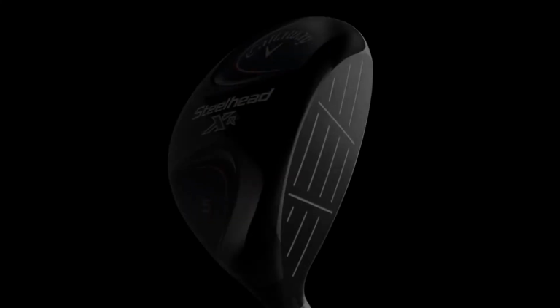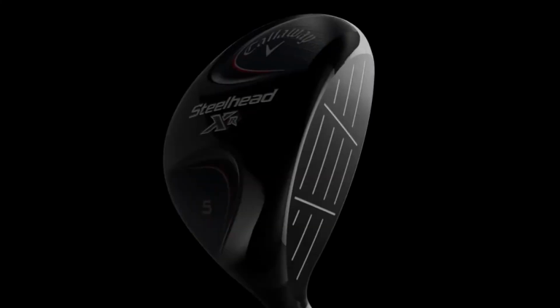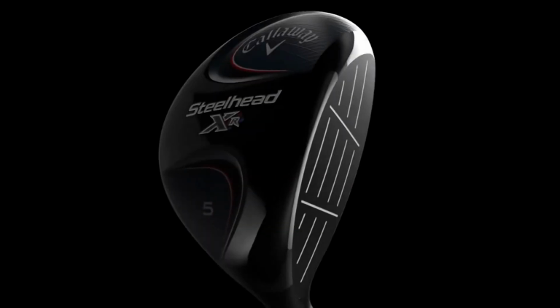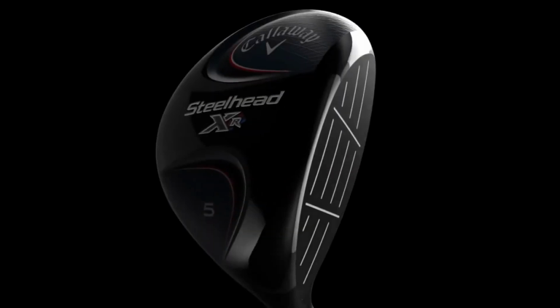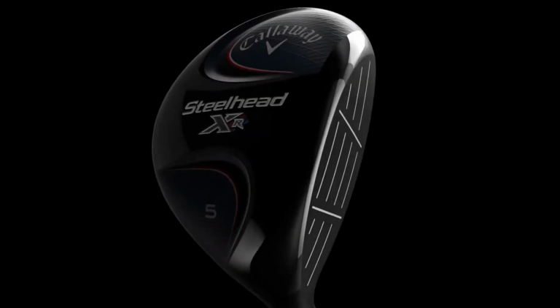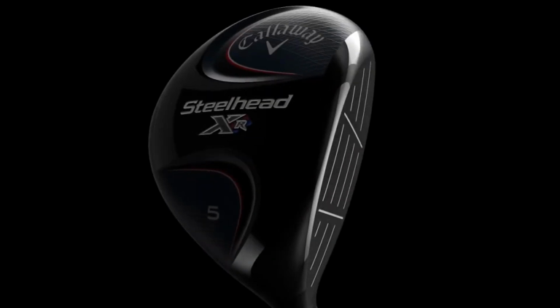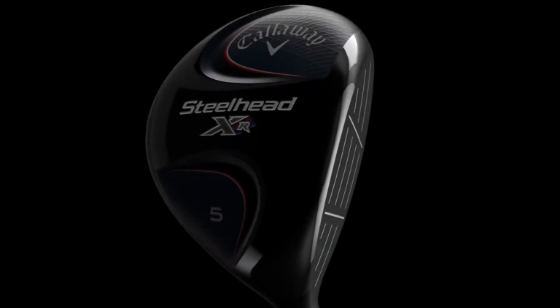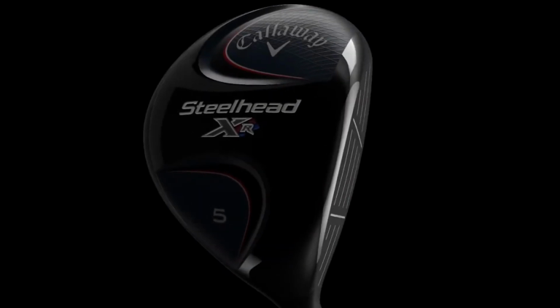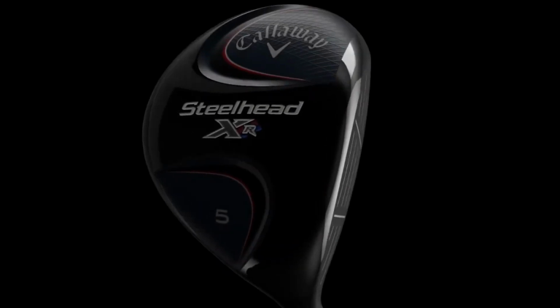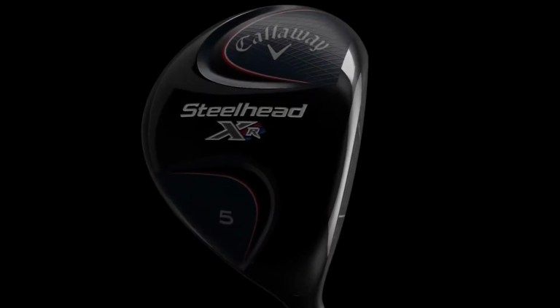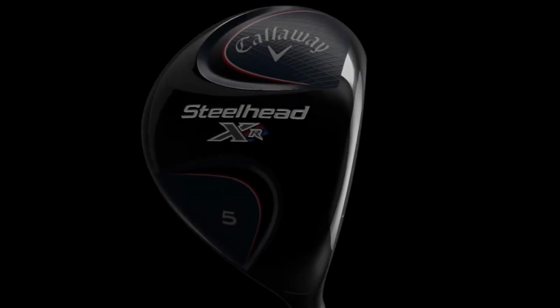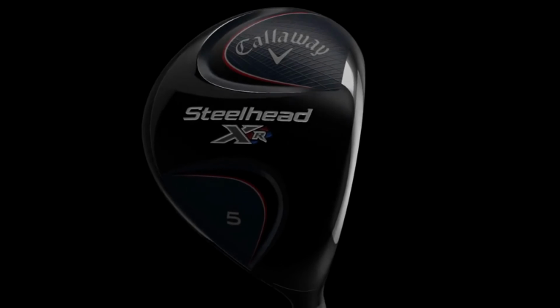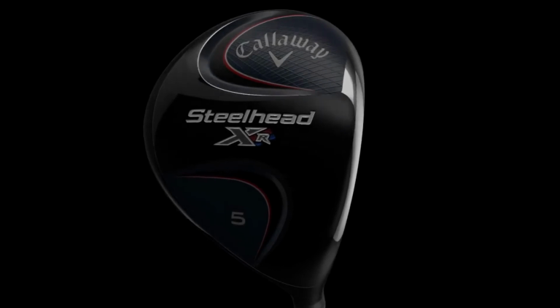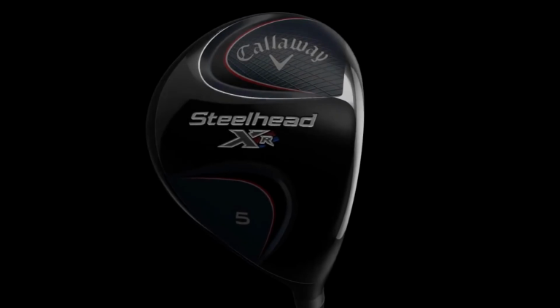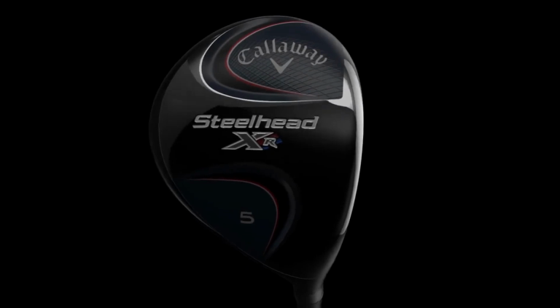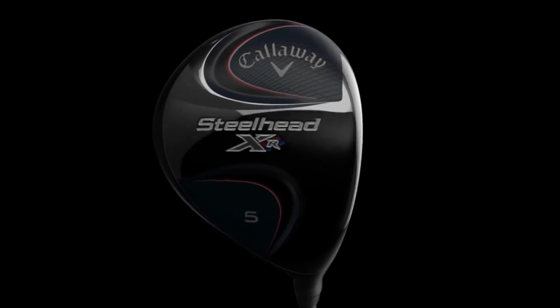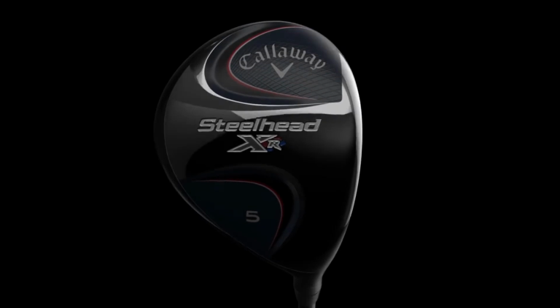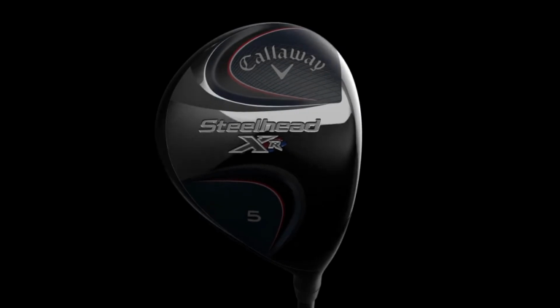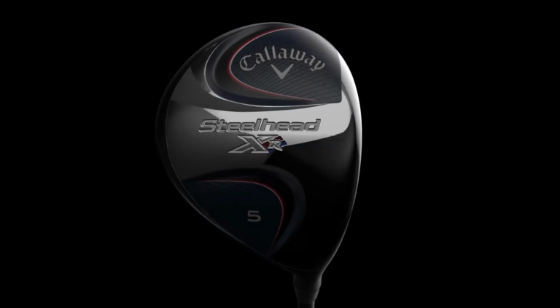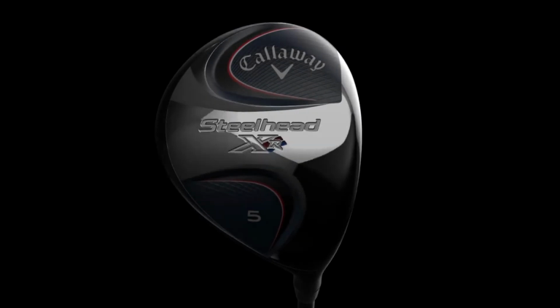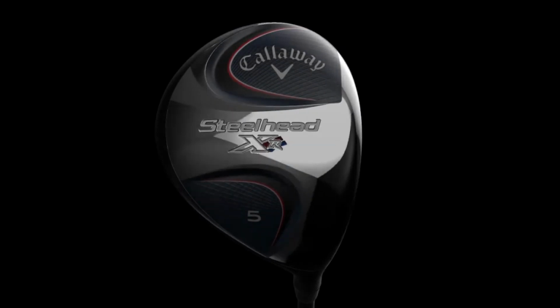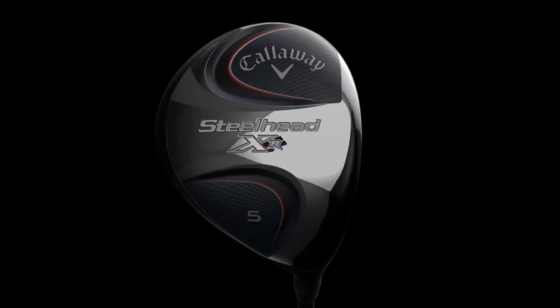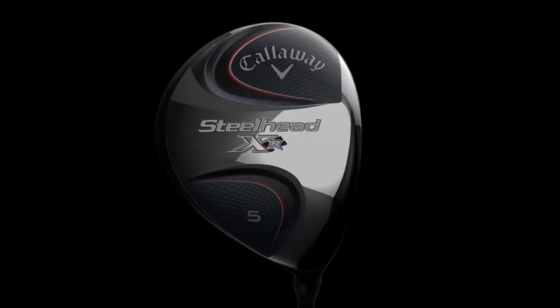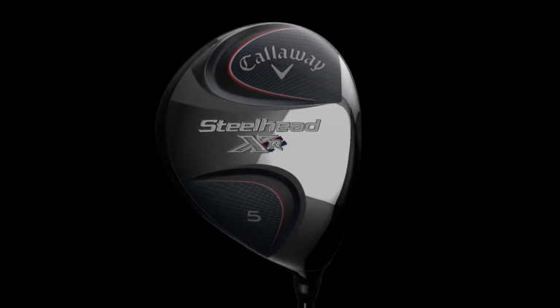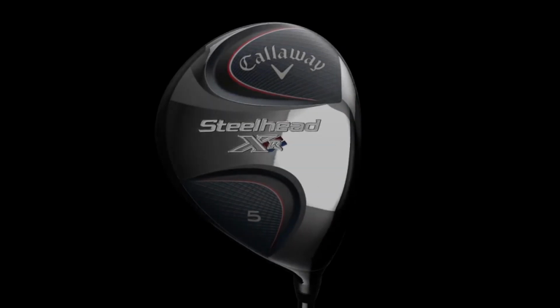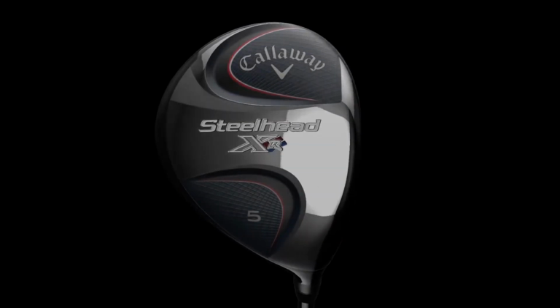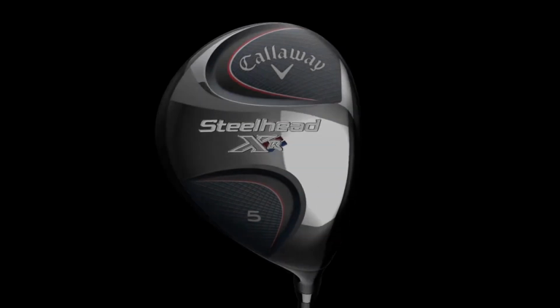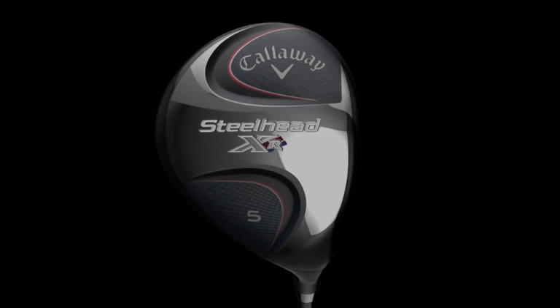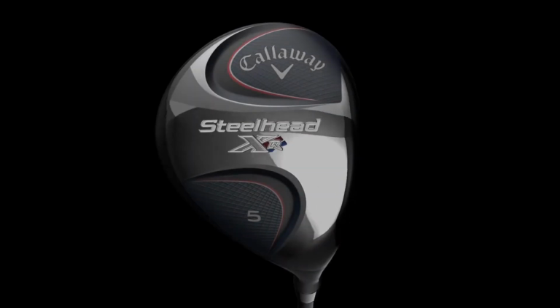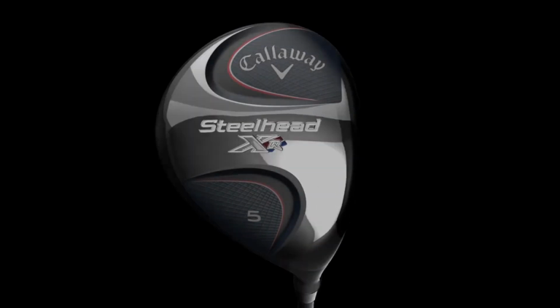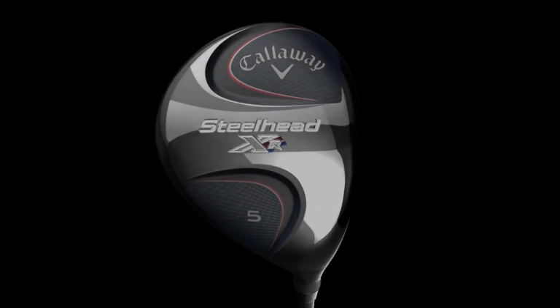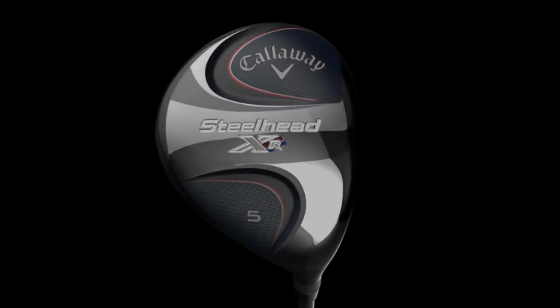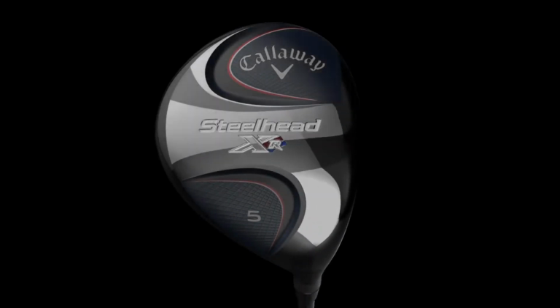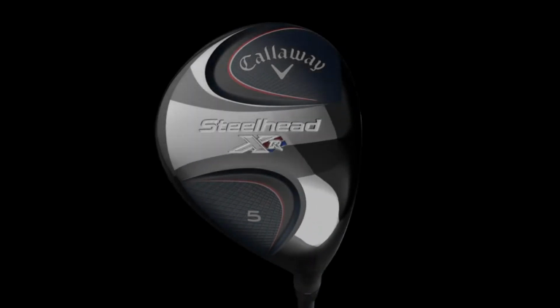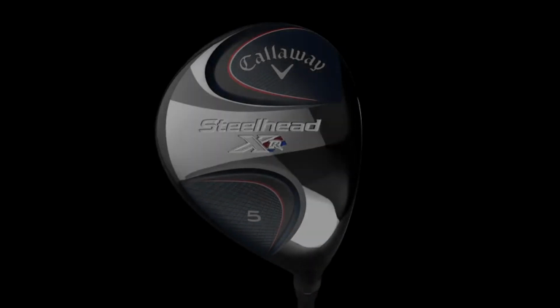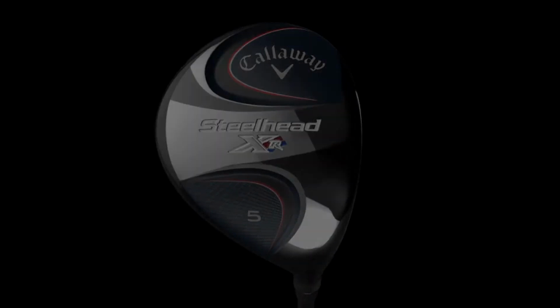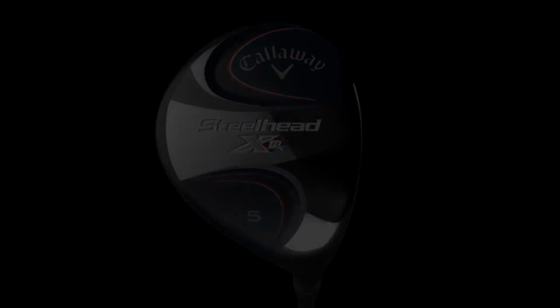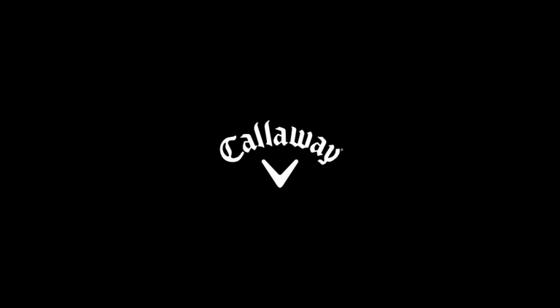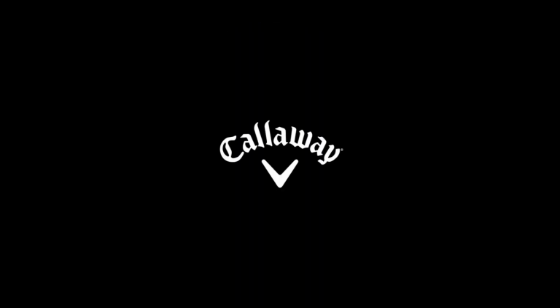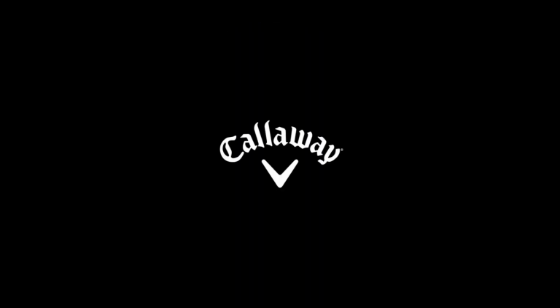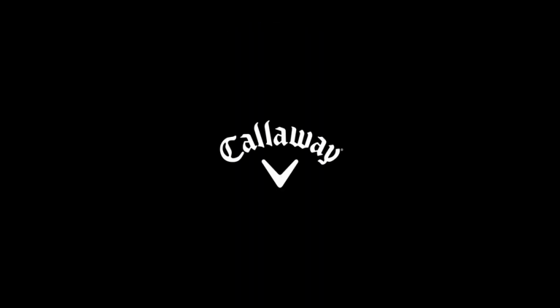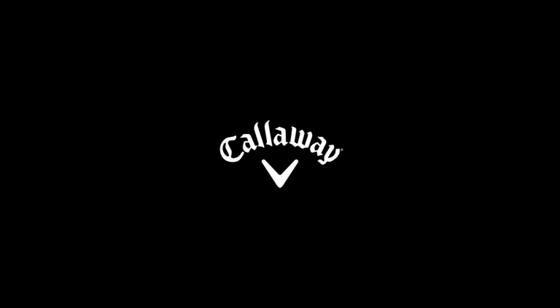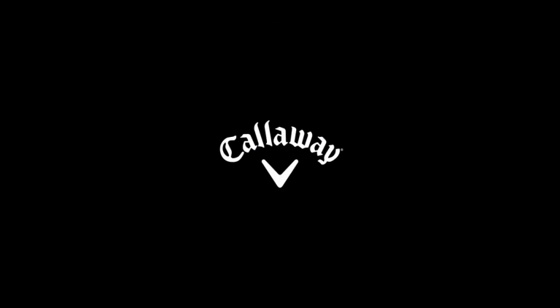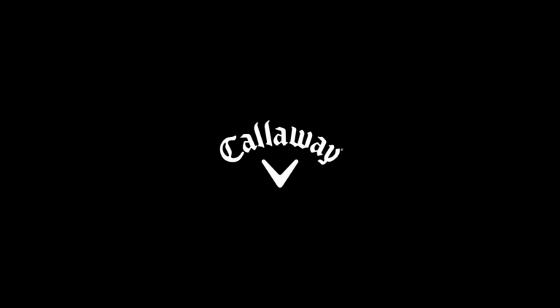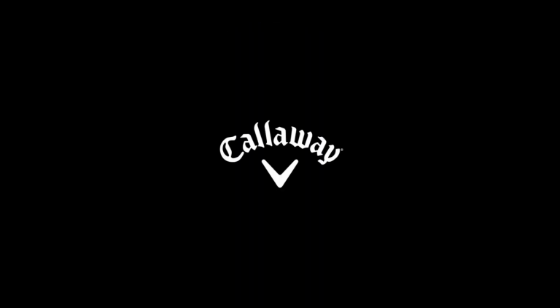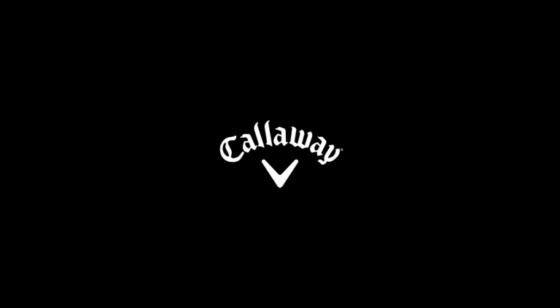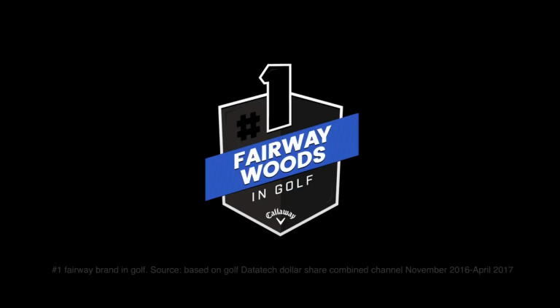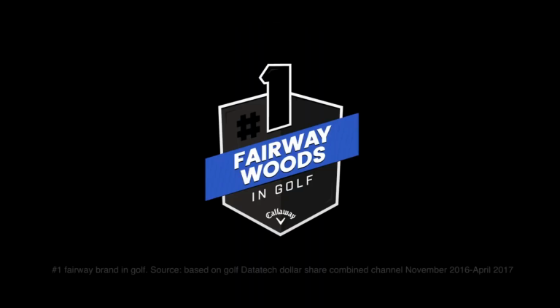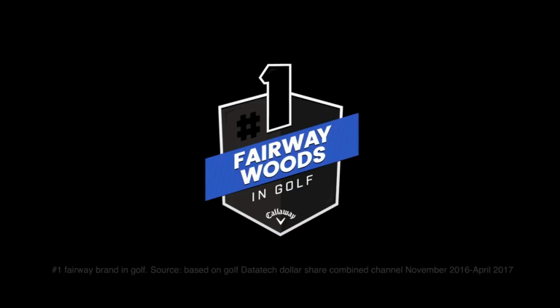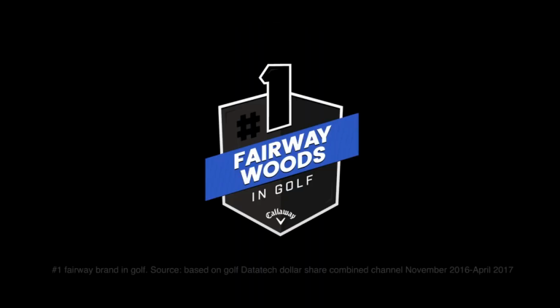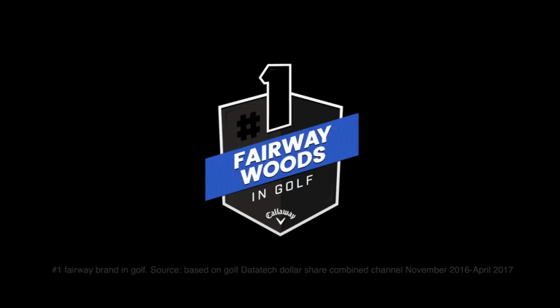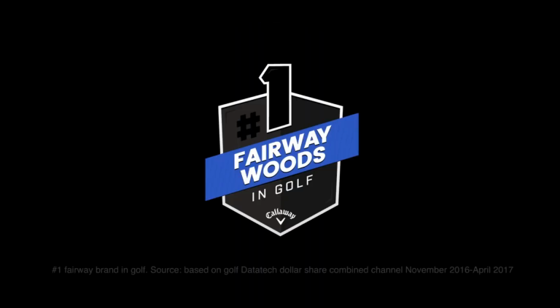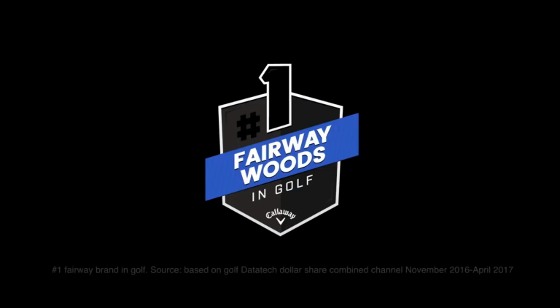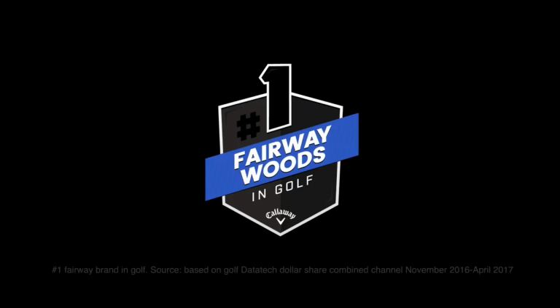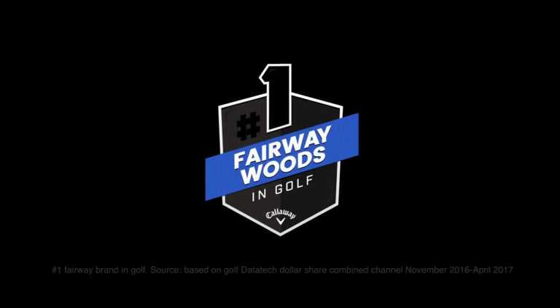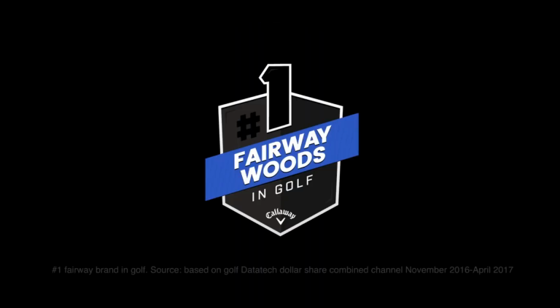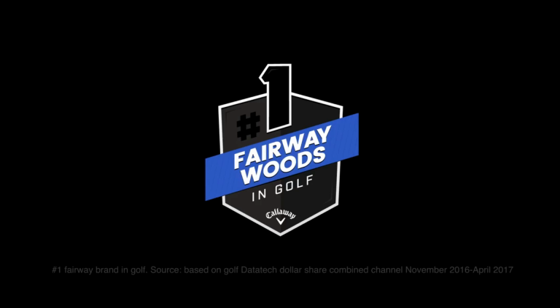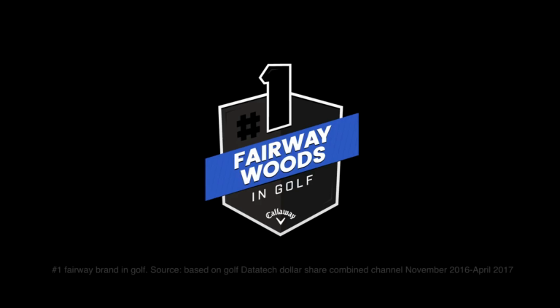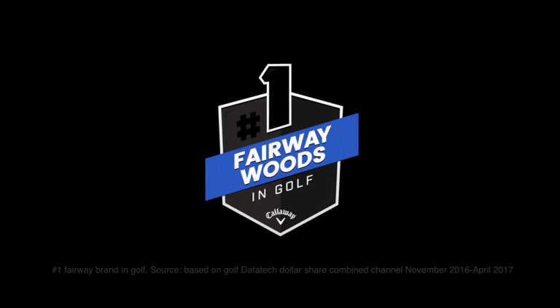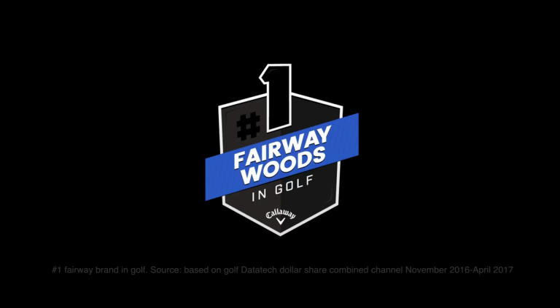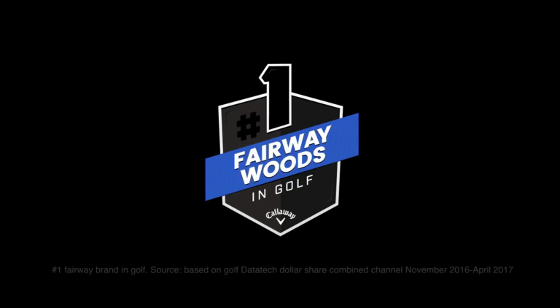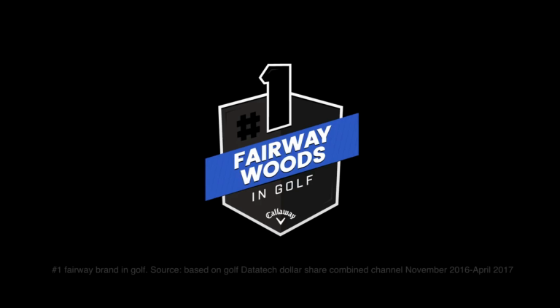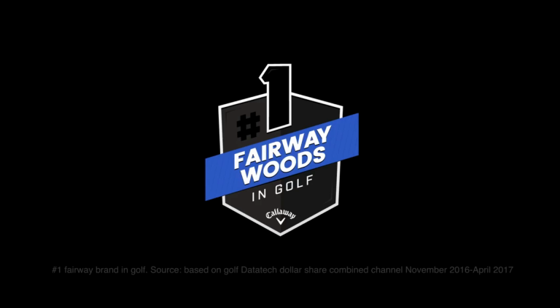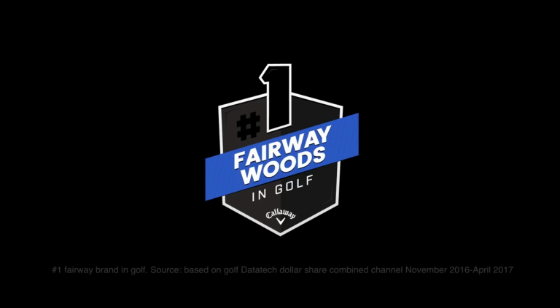Steelhead XR — iconic versatility, modern power, from Callaway, the number one fairway wood brand.